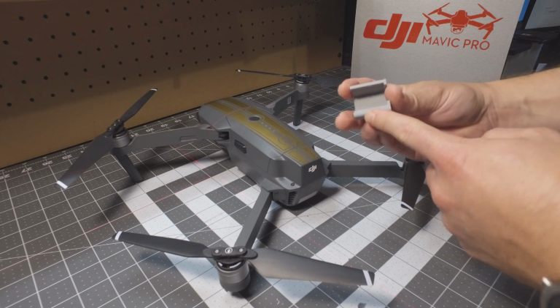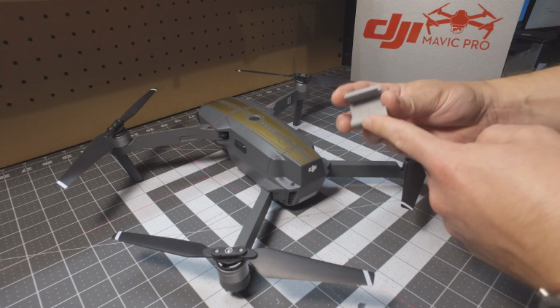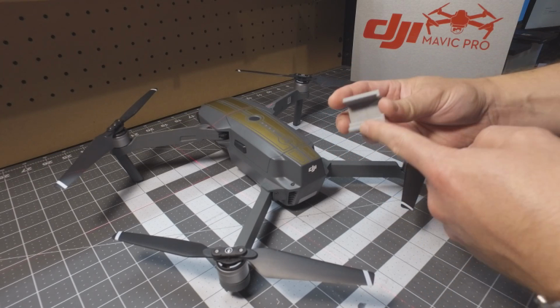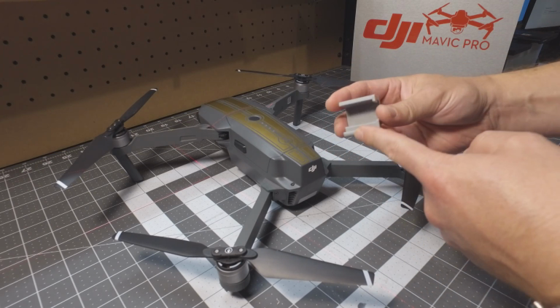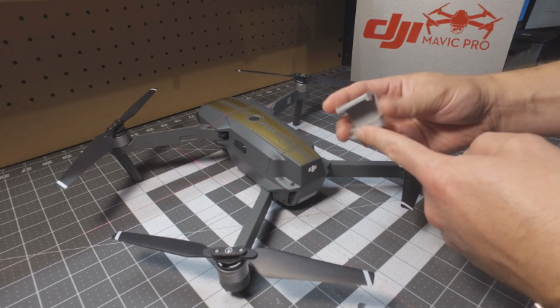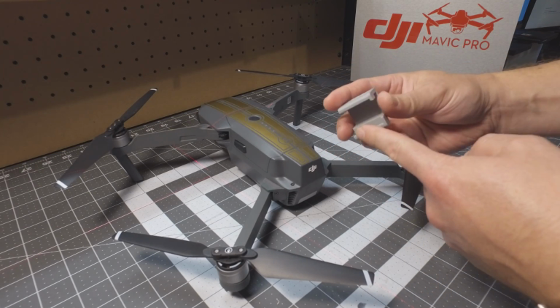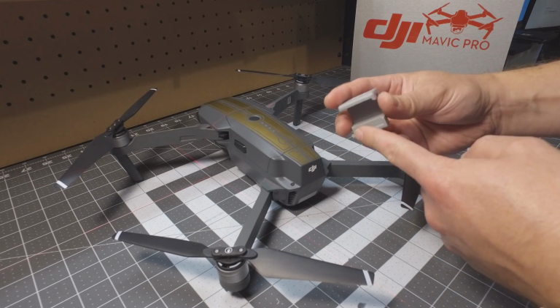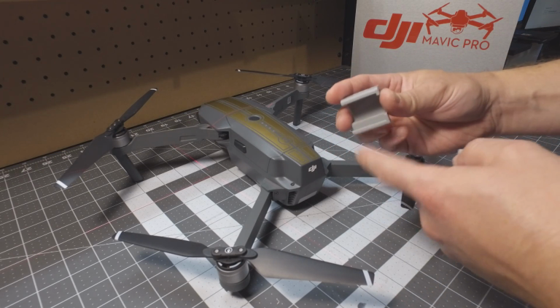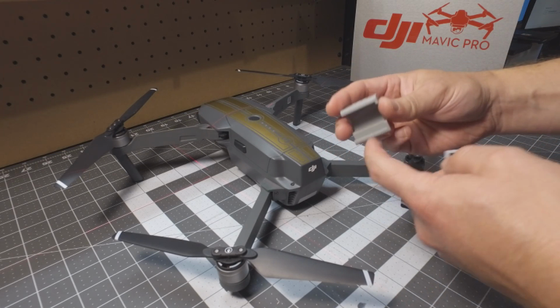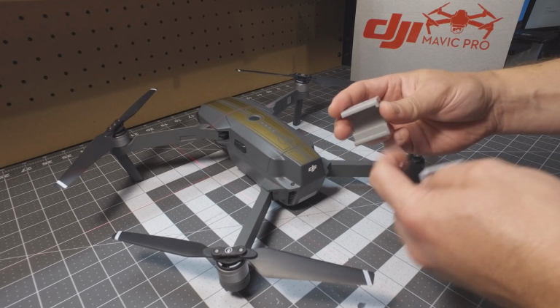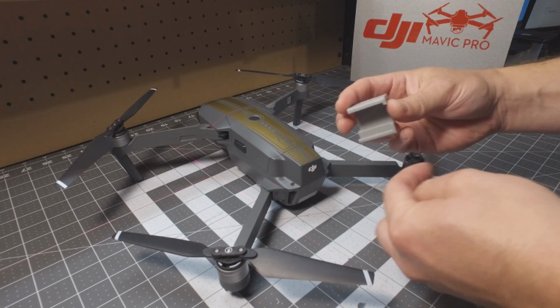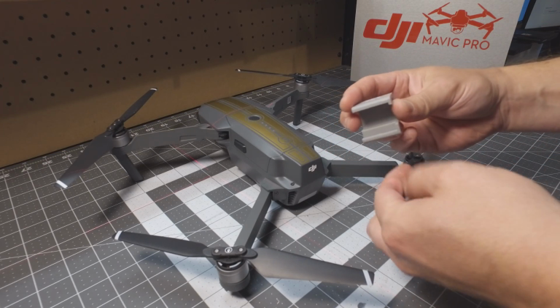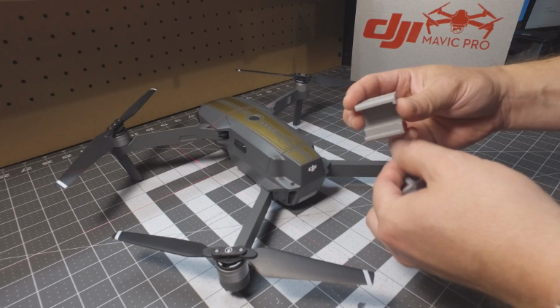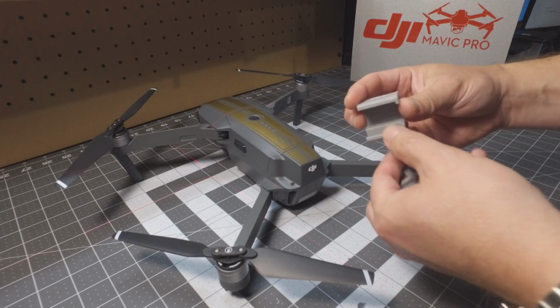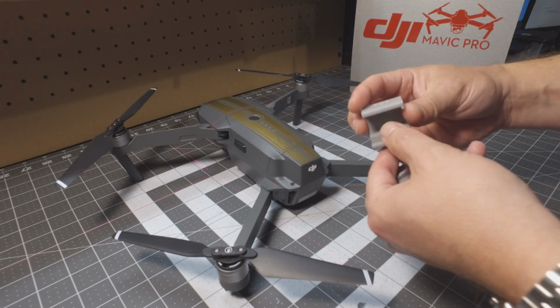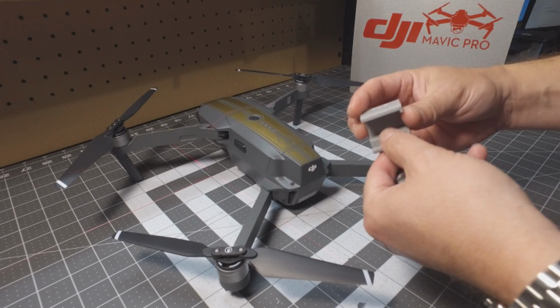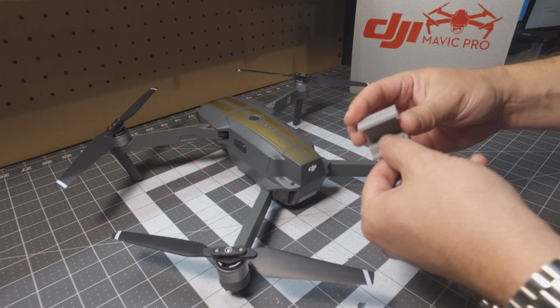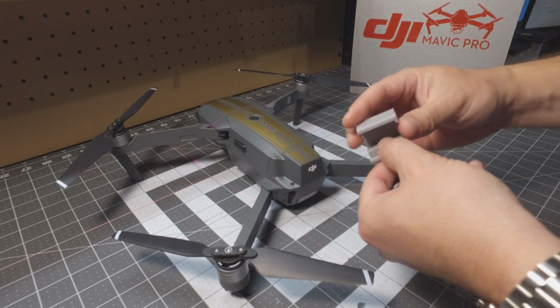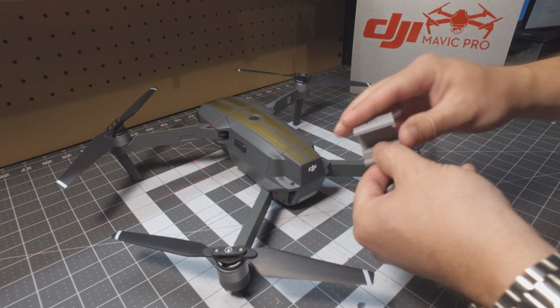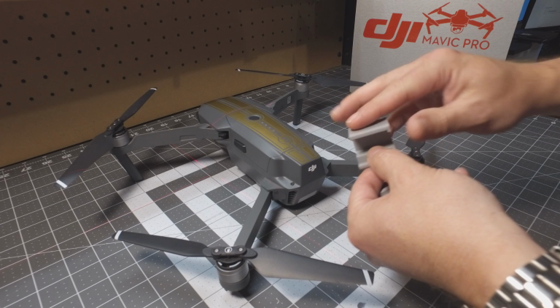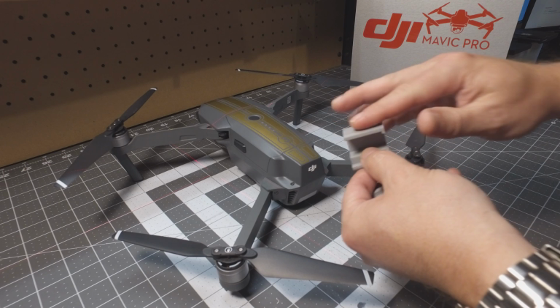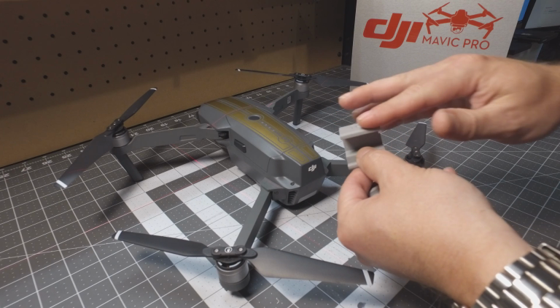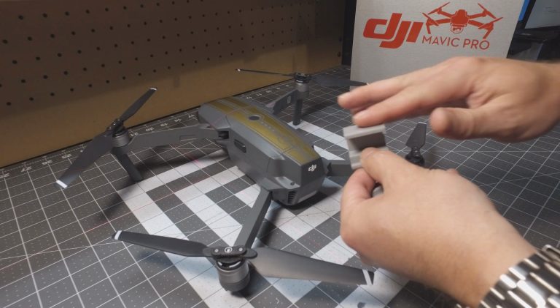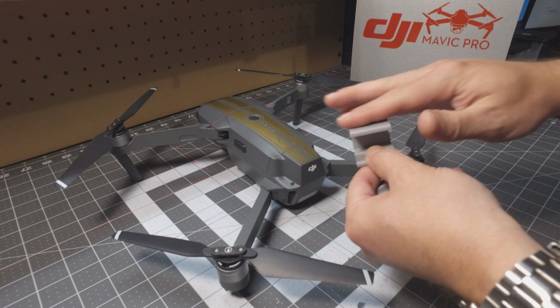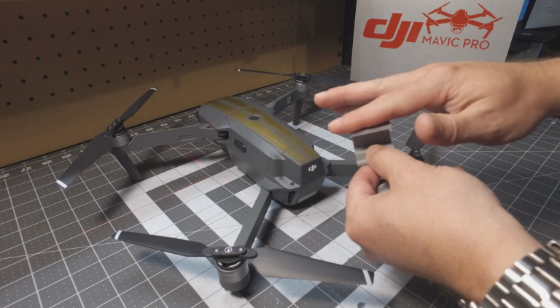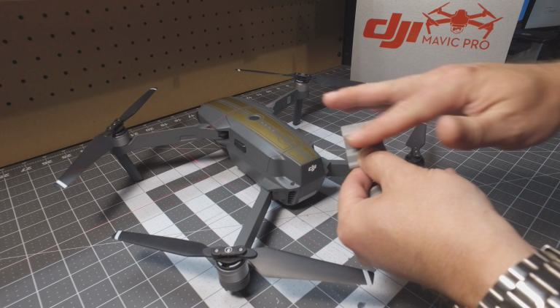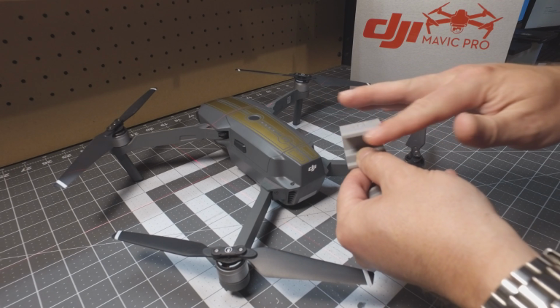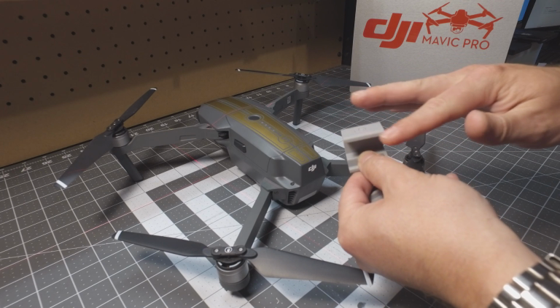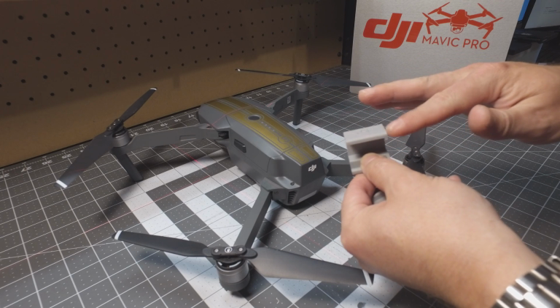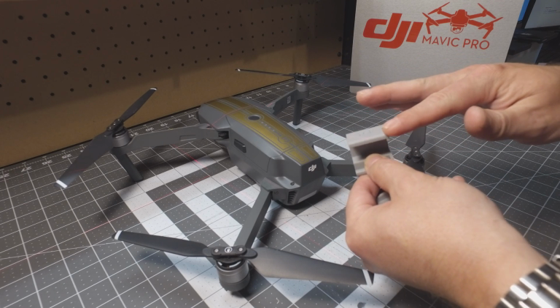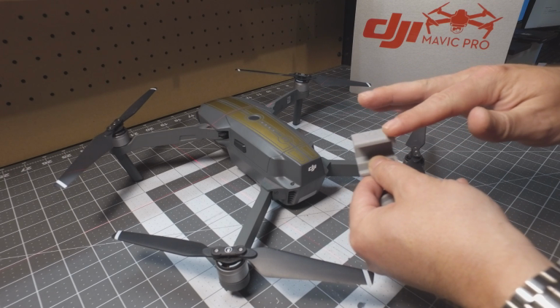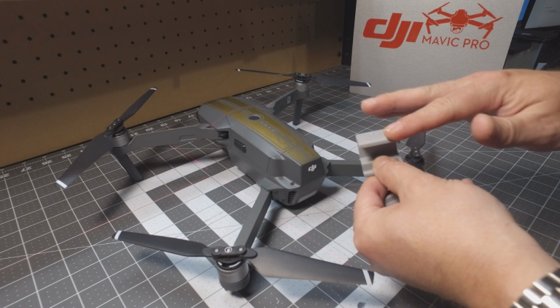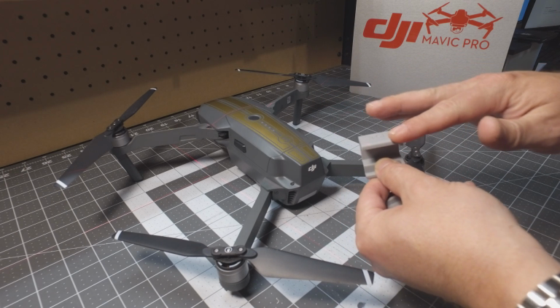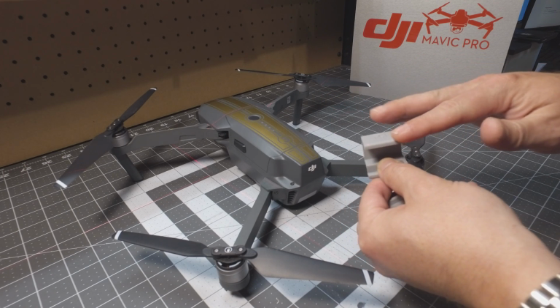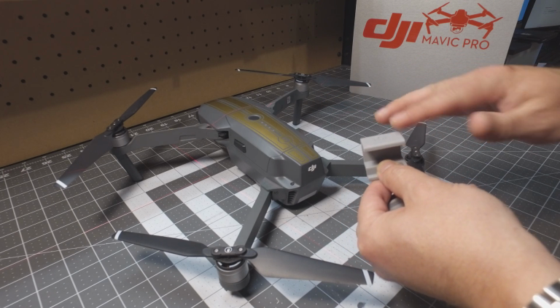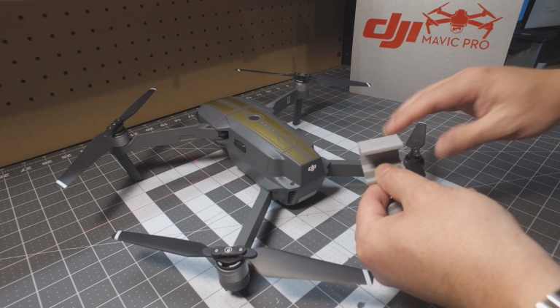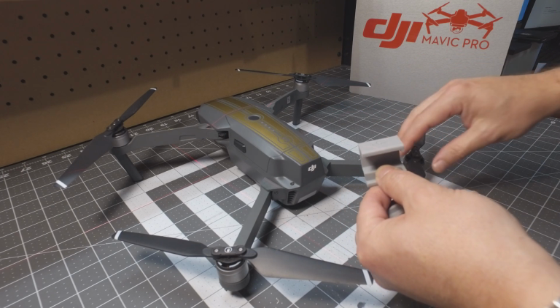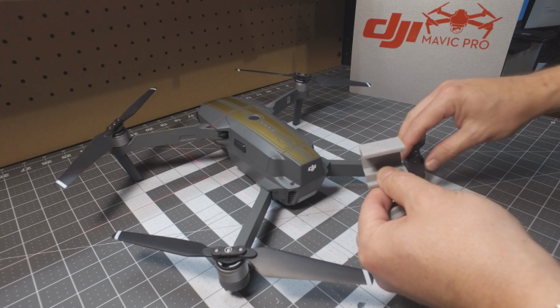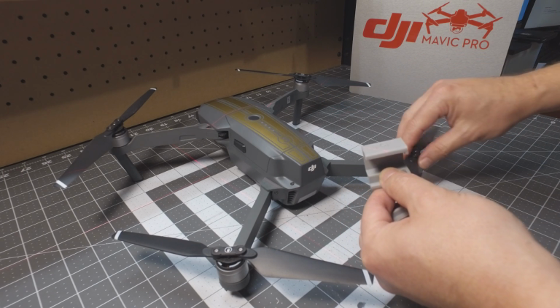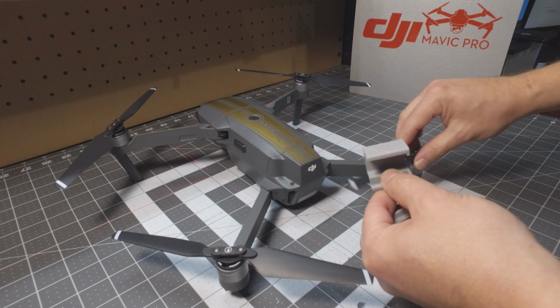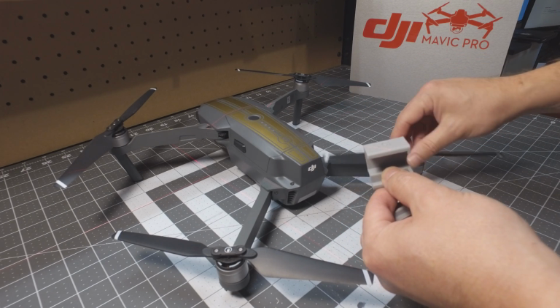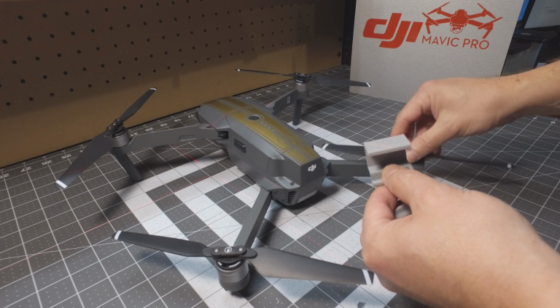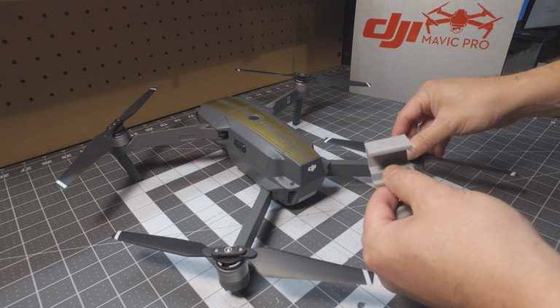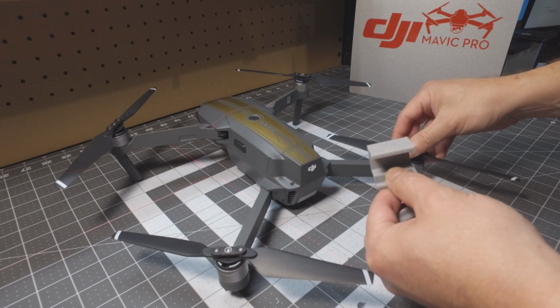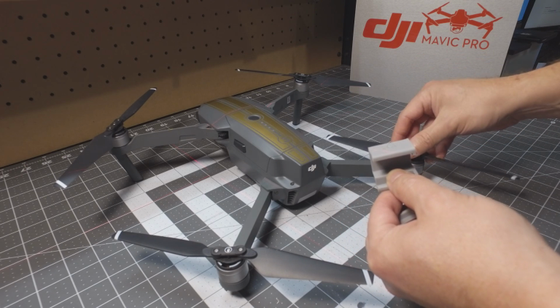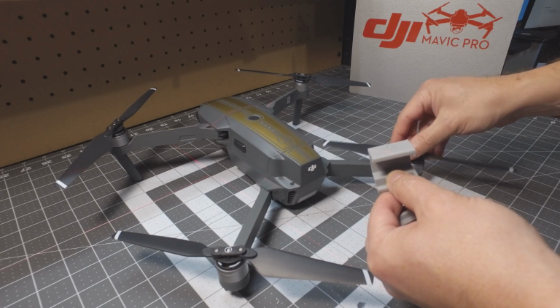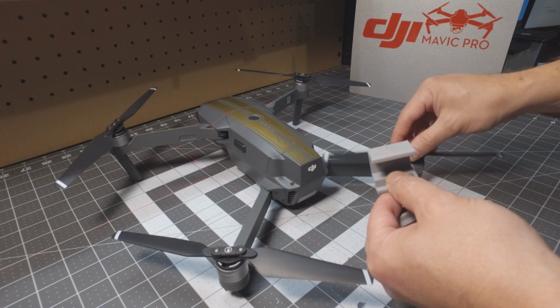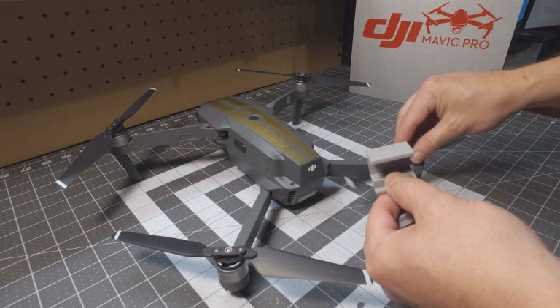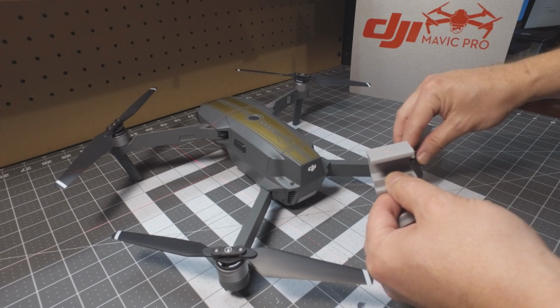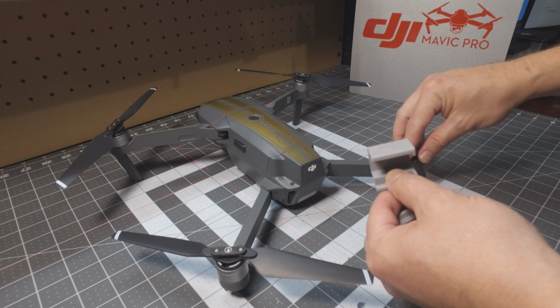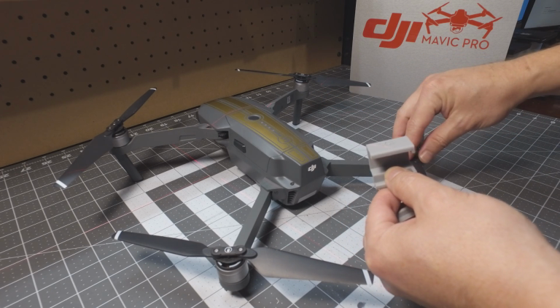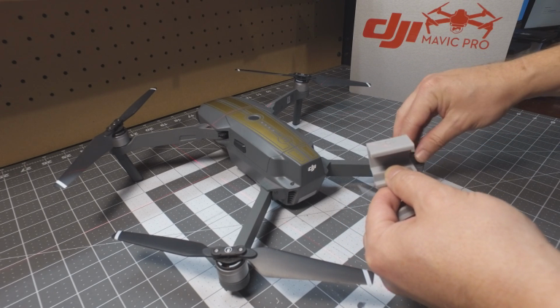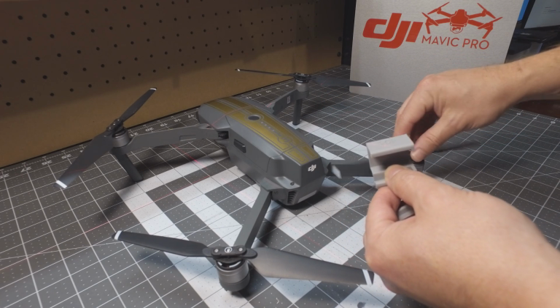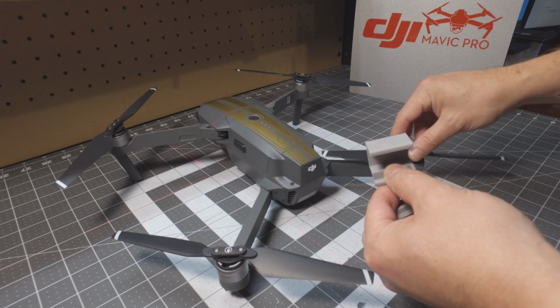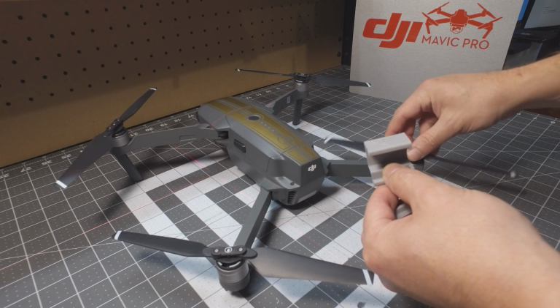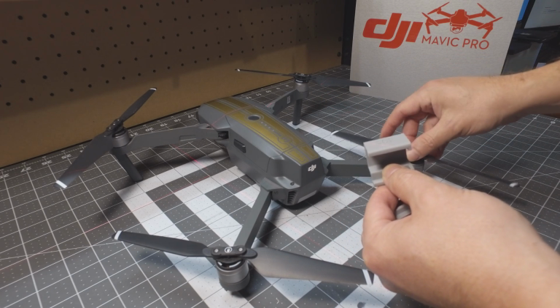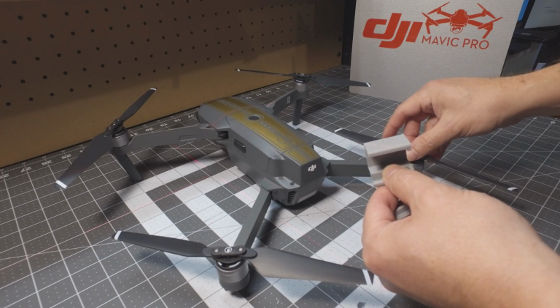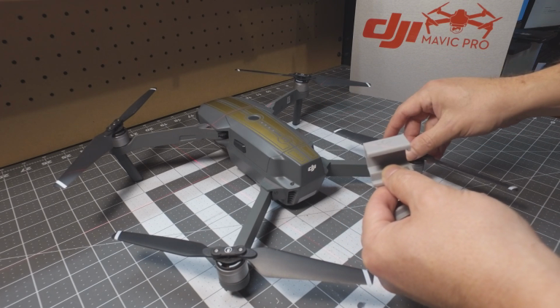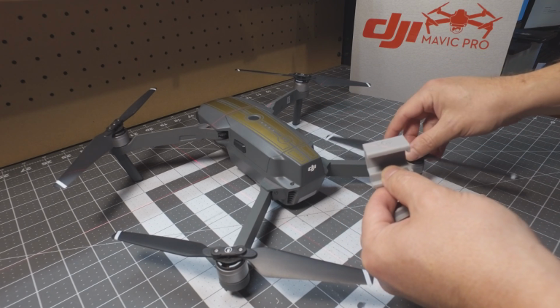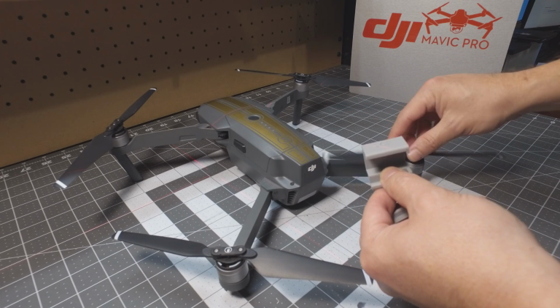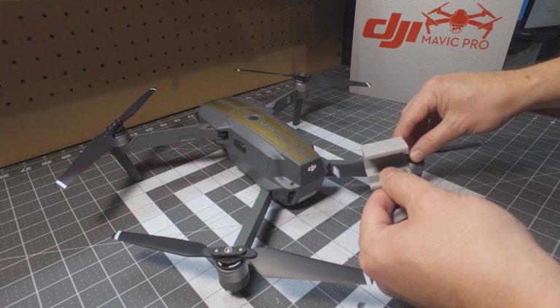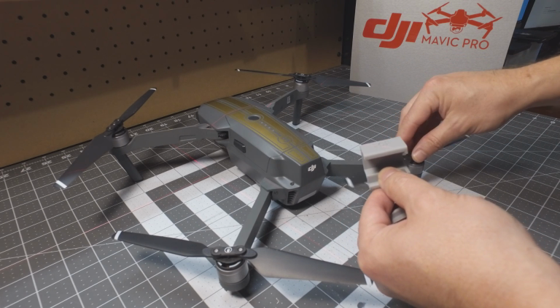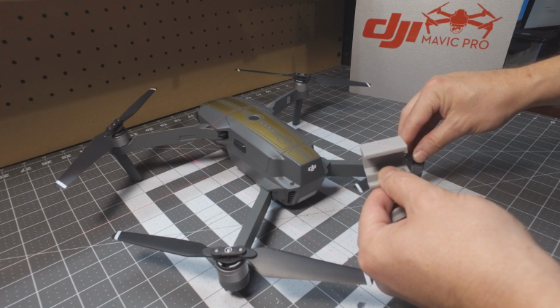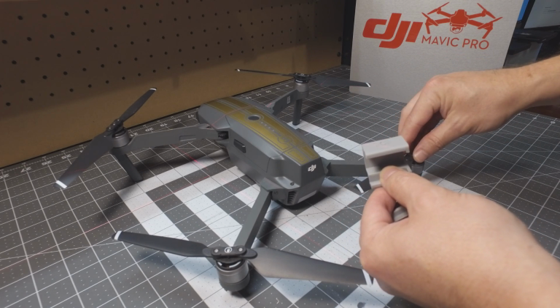One thing we did in this design: we wanted to keep the top part as thin as possible, because those blades get really close to that arm.